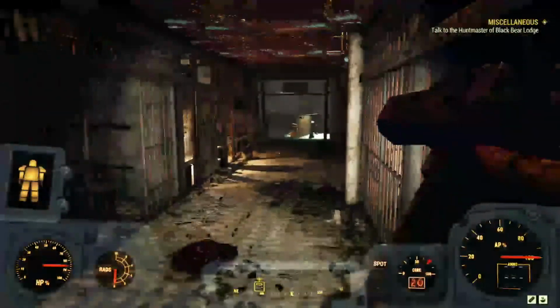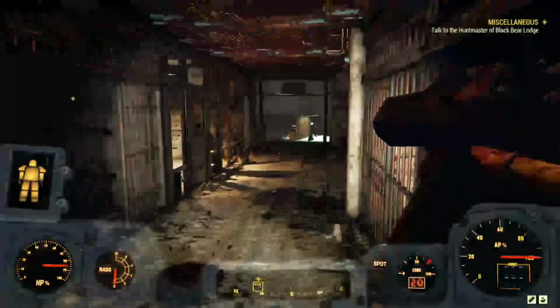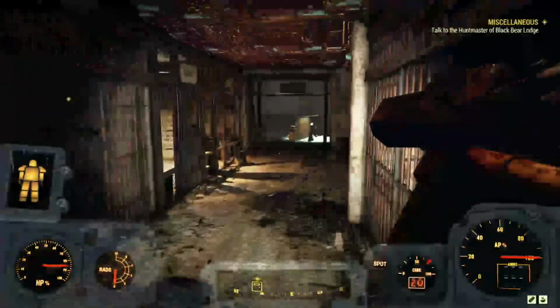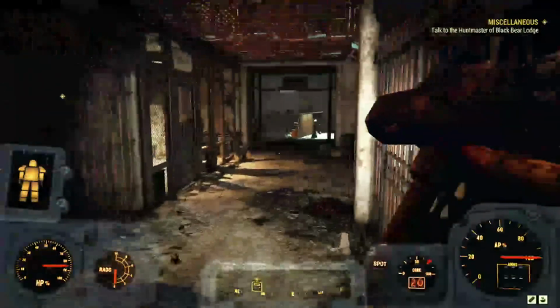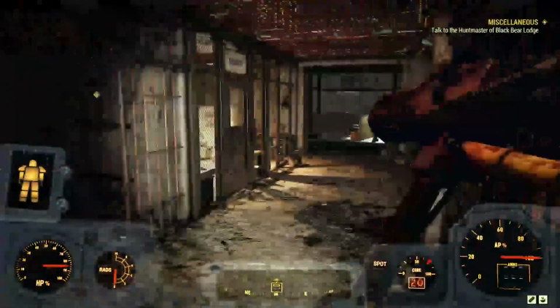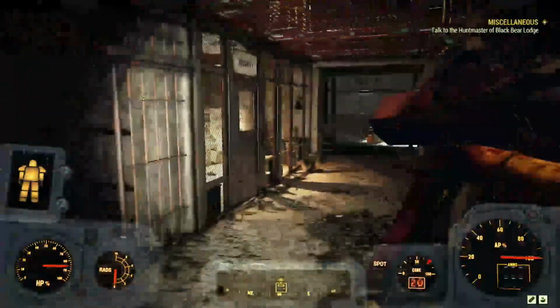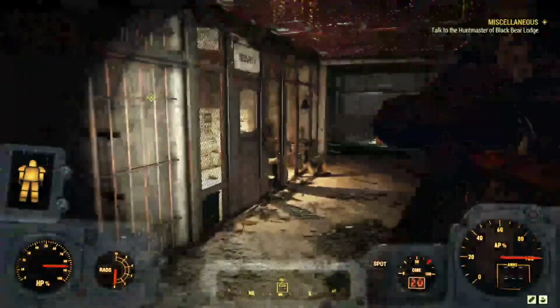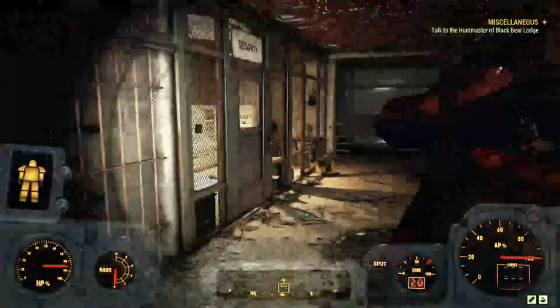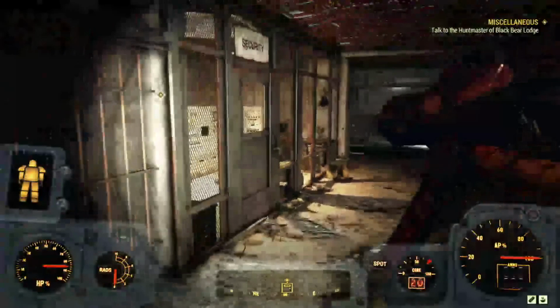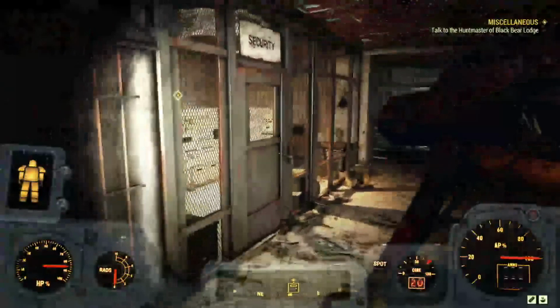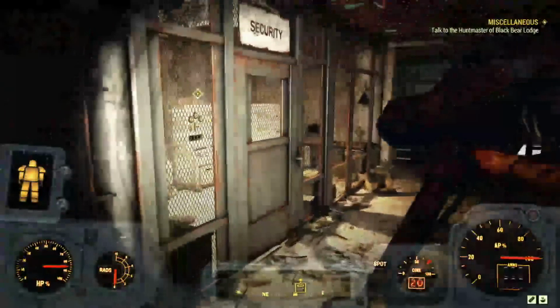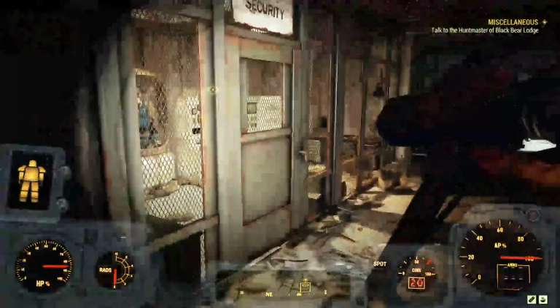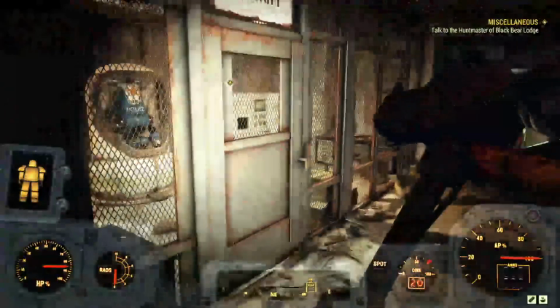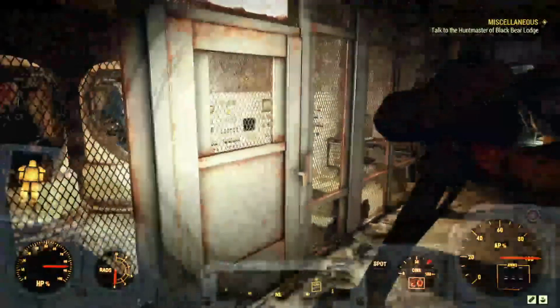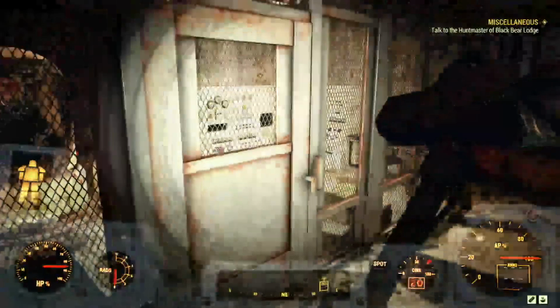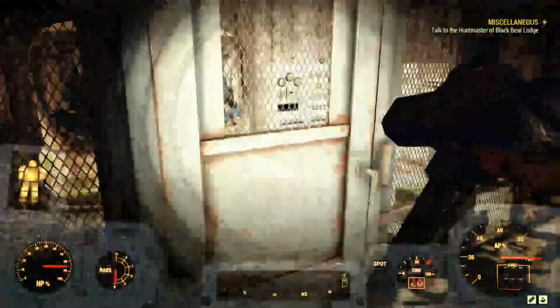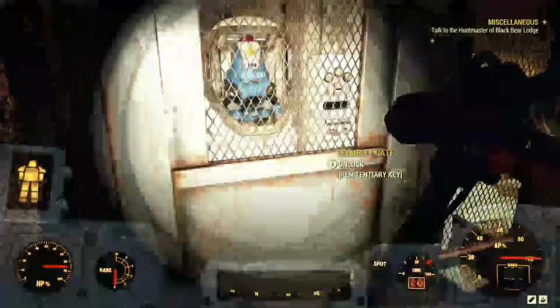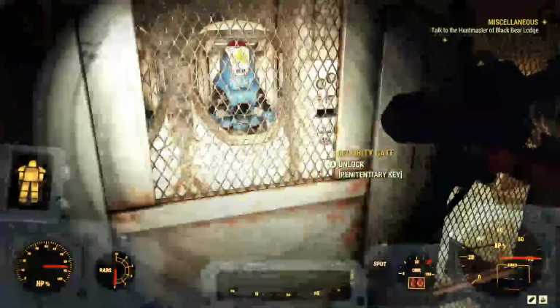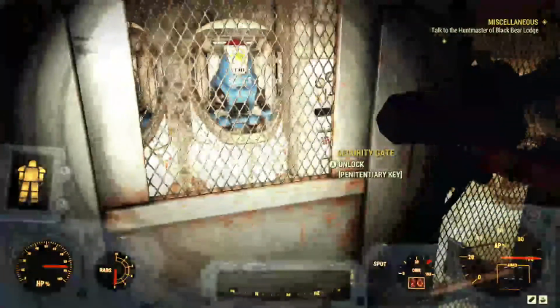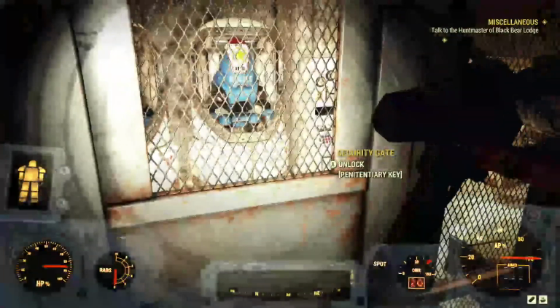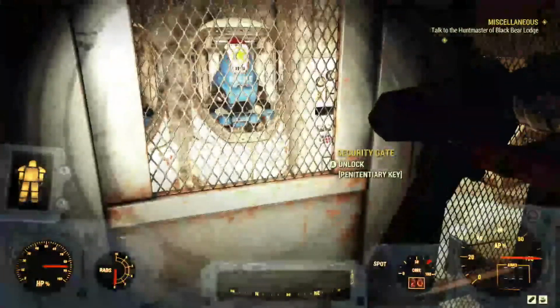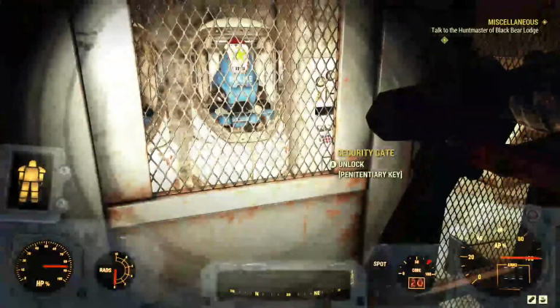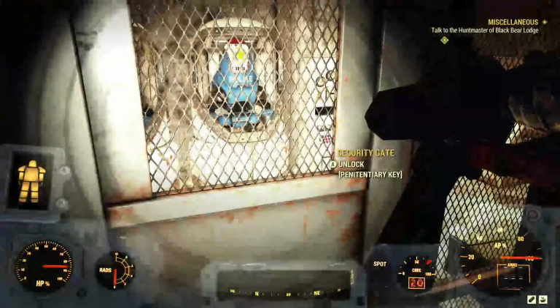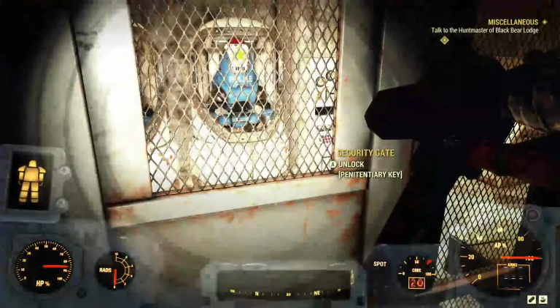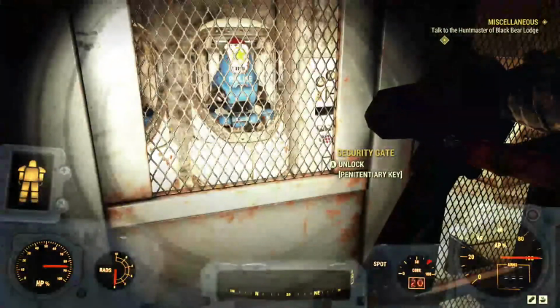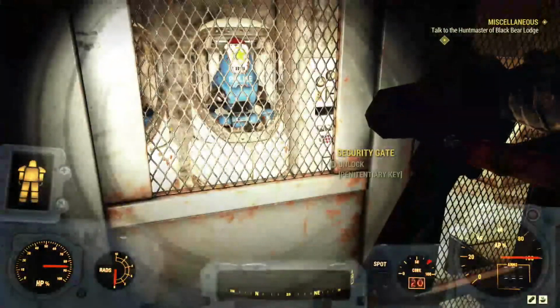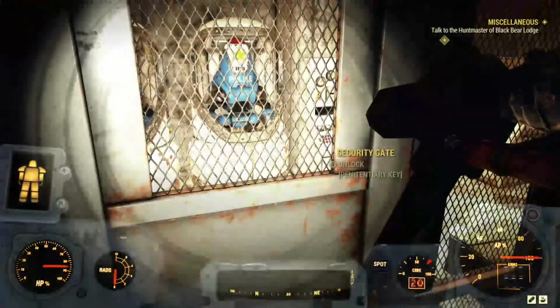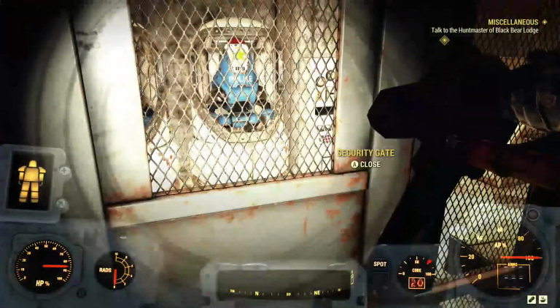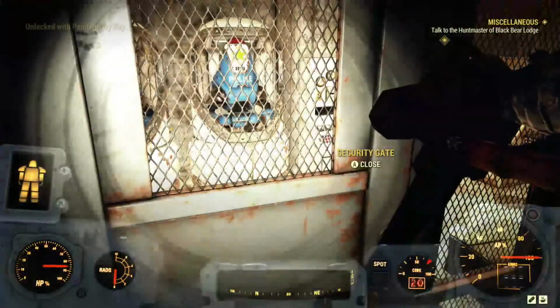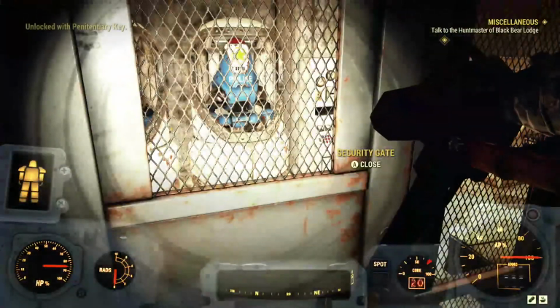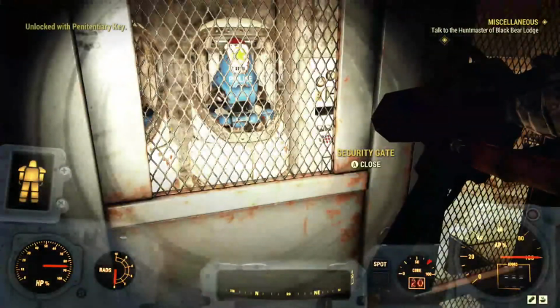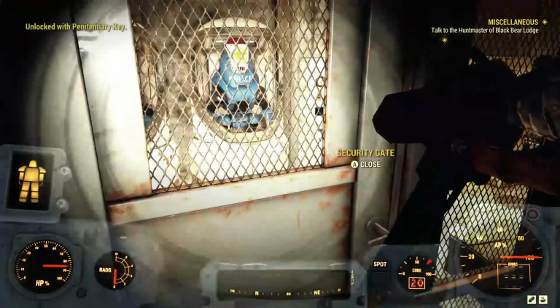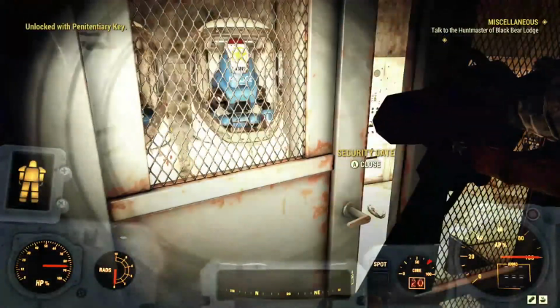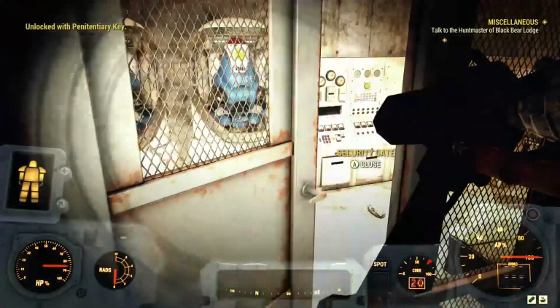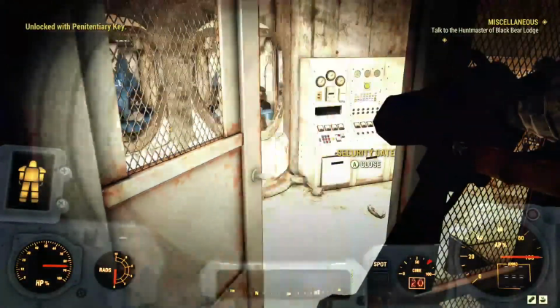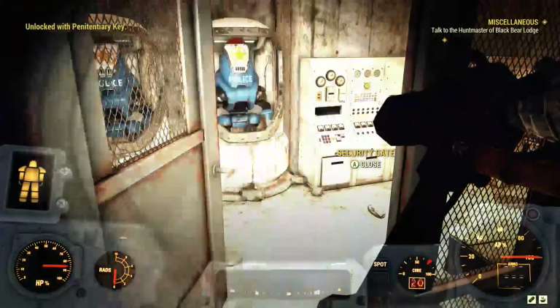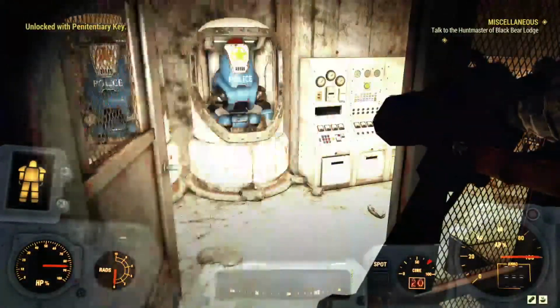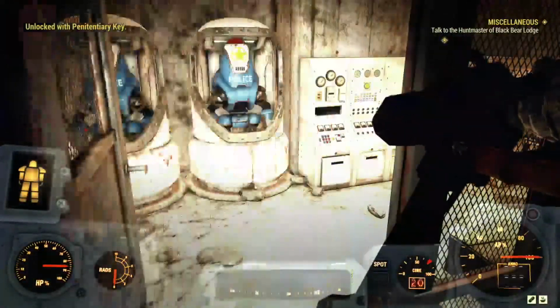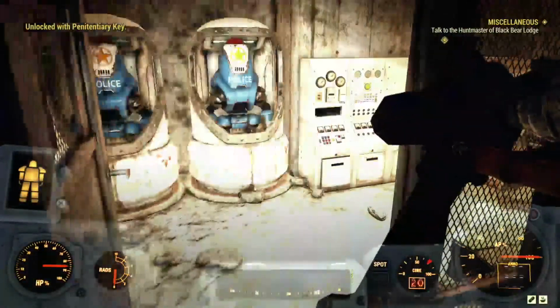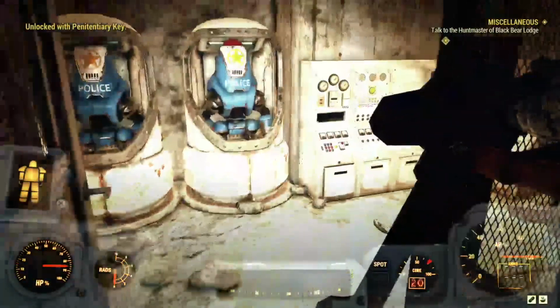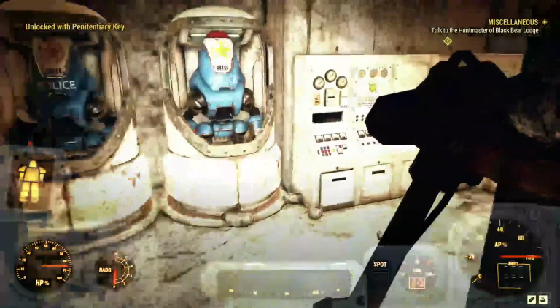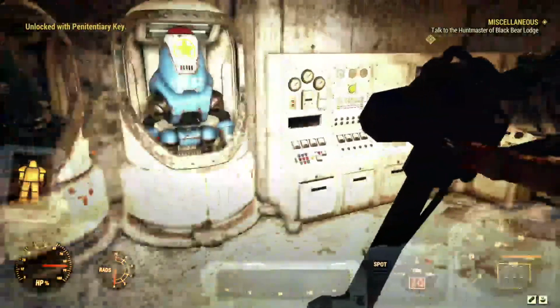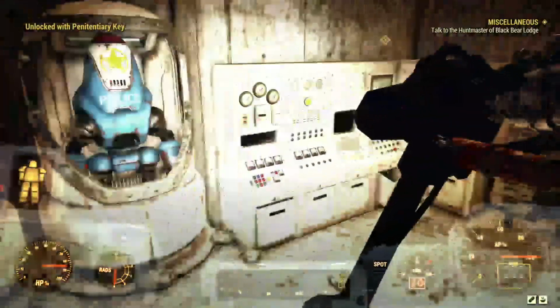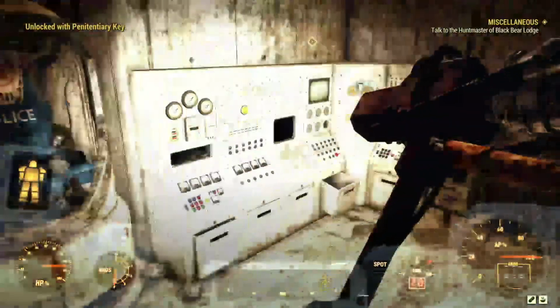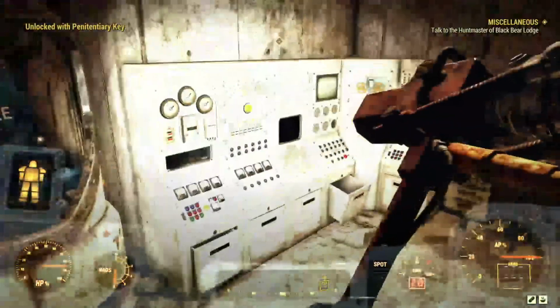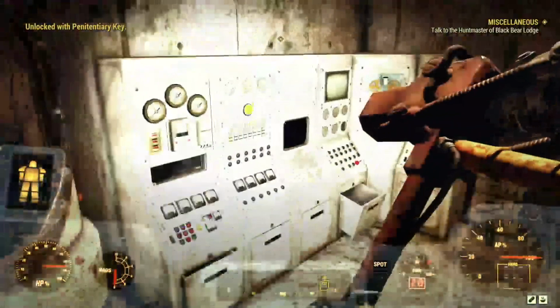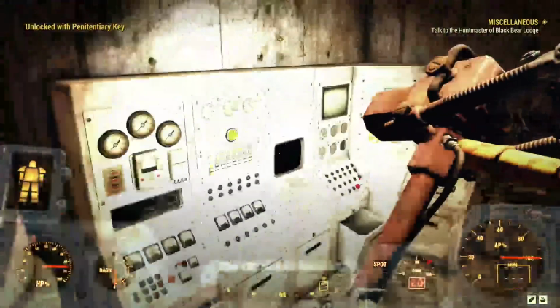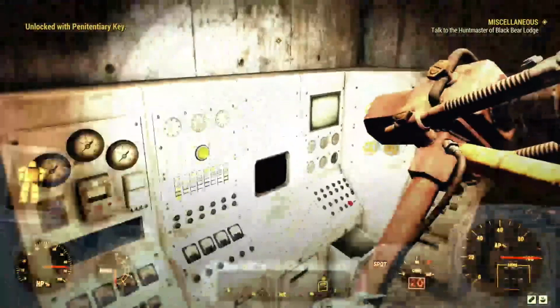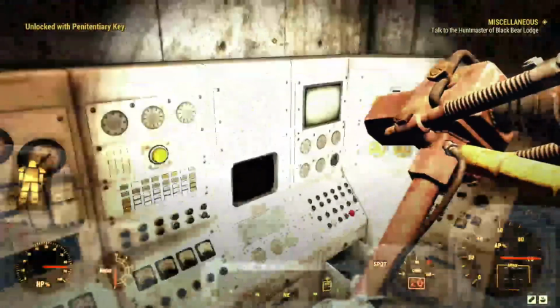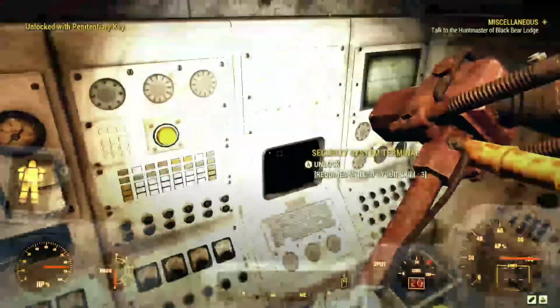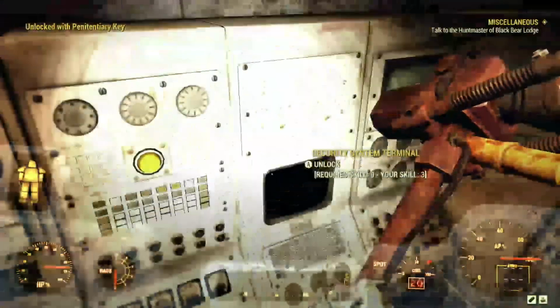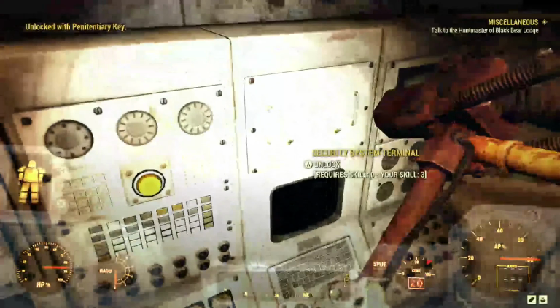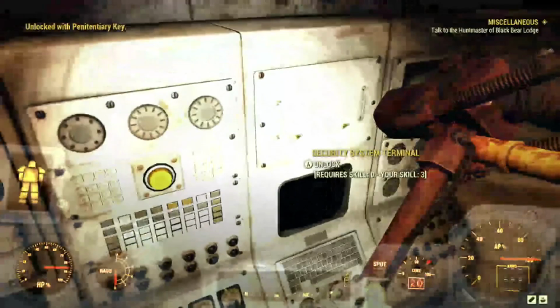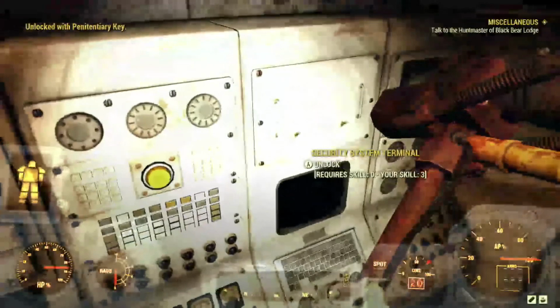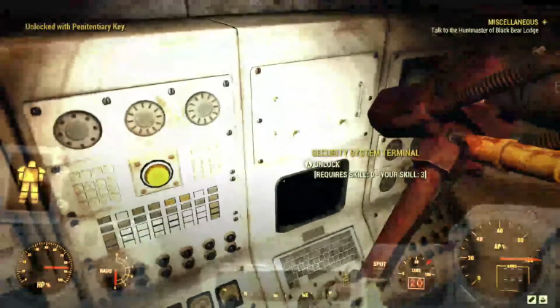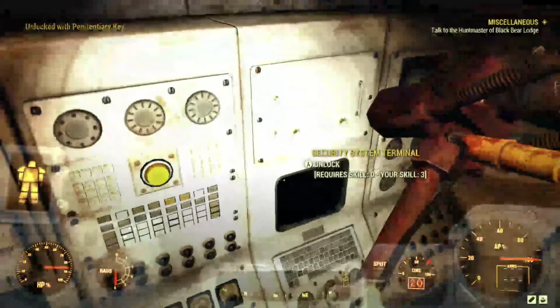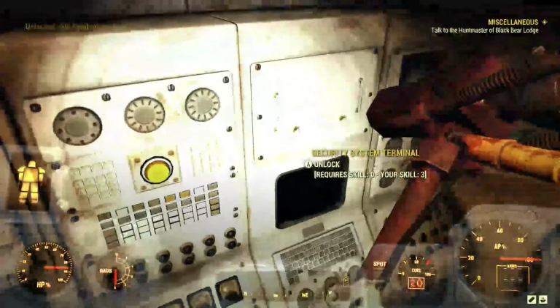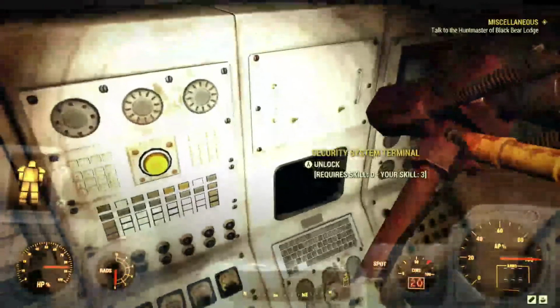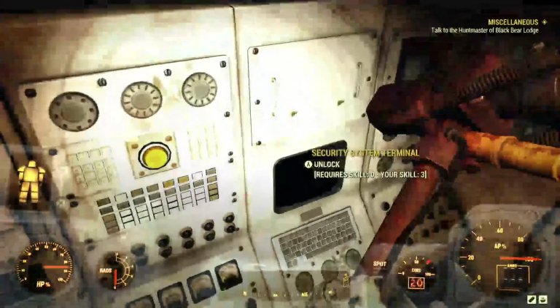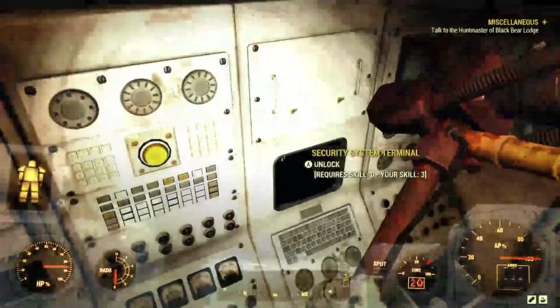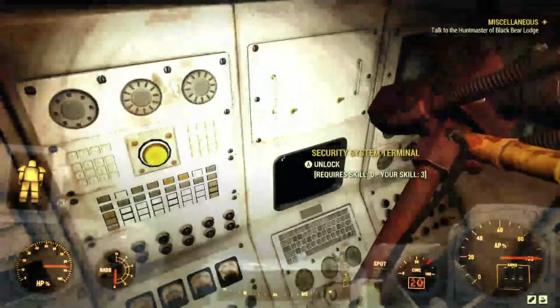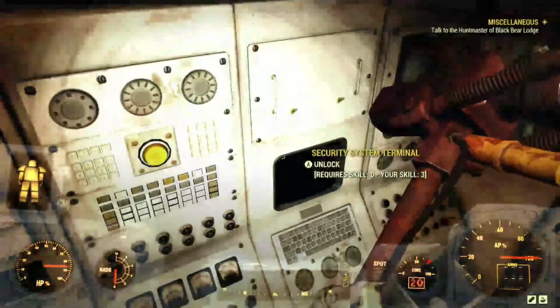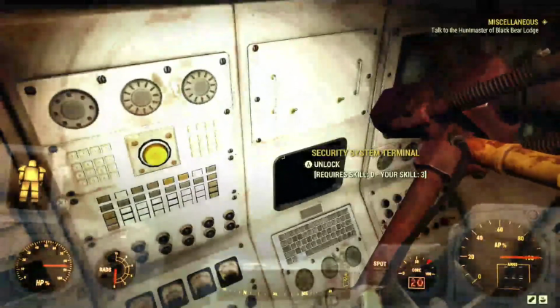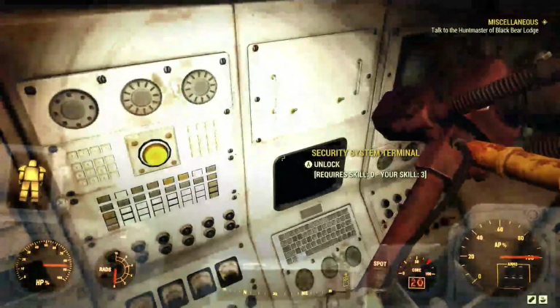Once you make your way back towards the main doors, you'll see the door — unlock it with the Penitentiary Key — and there's the level 0 terminal.